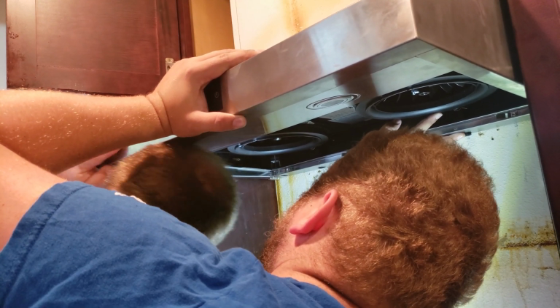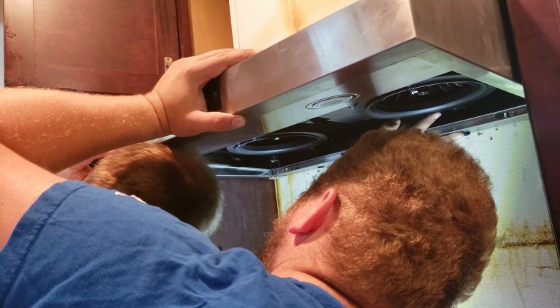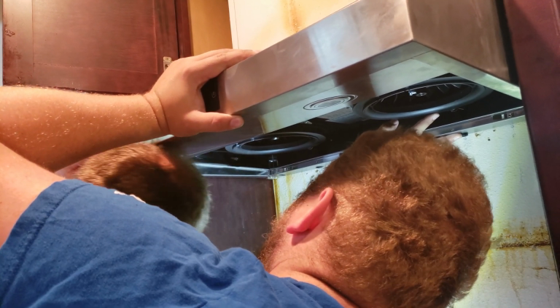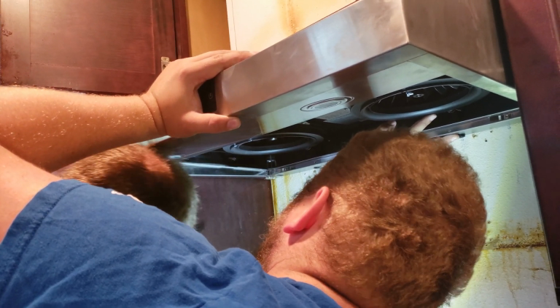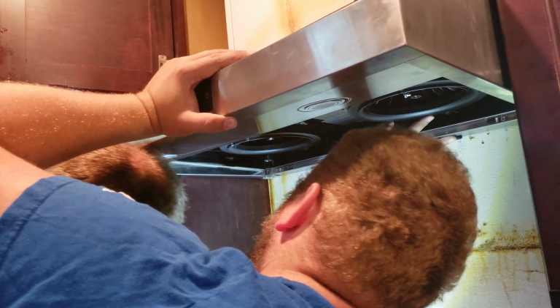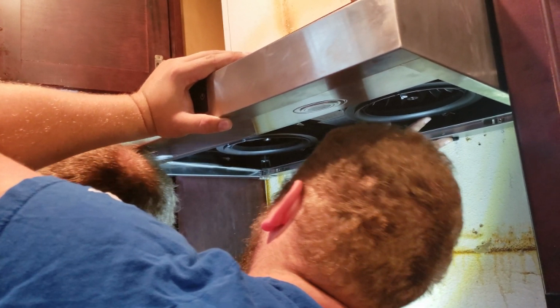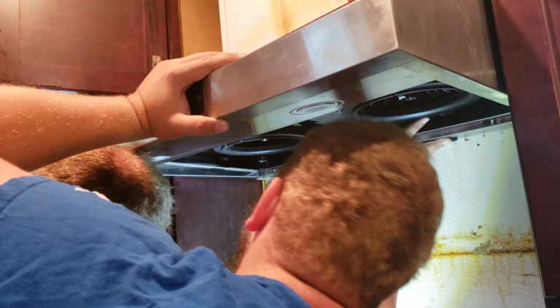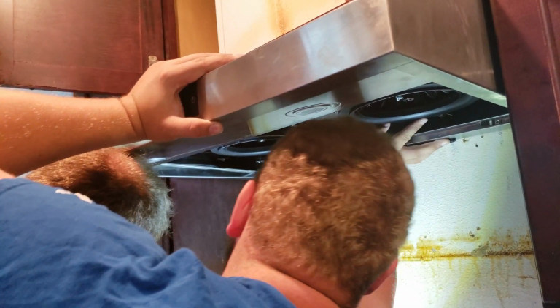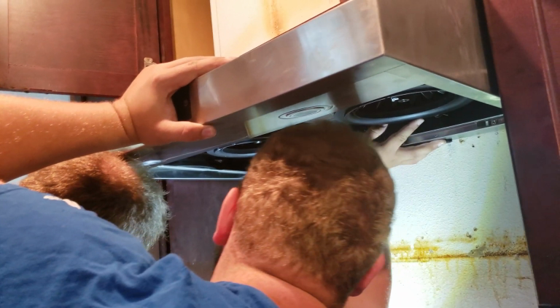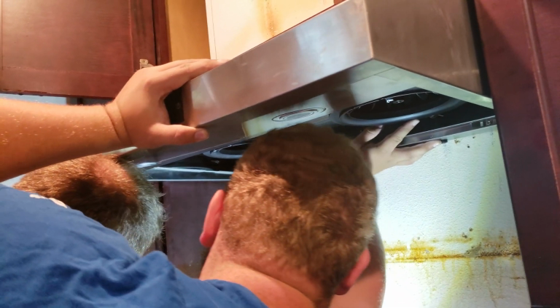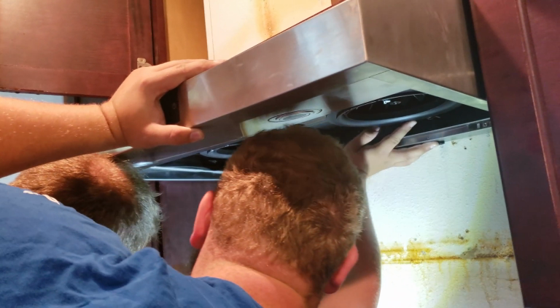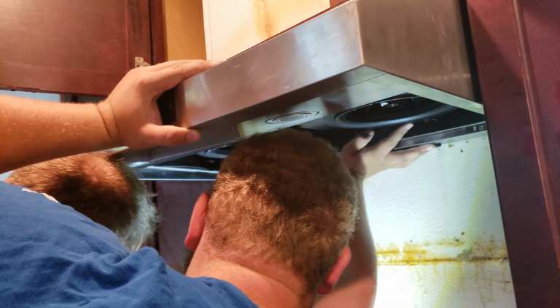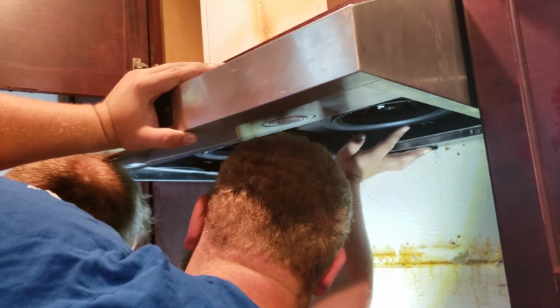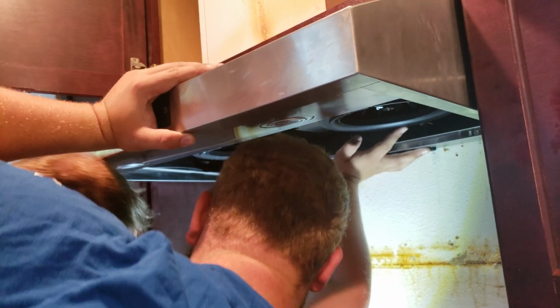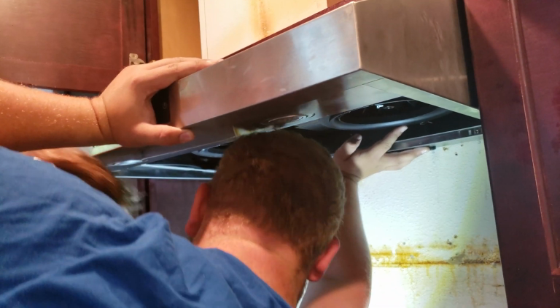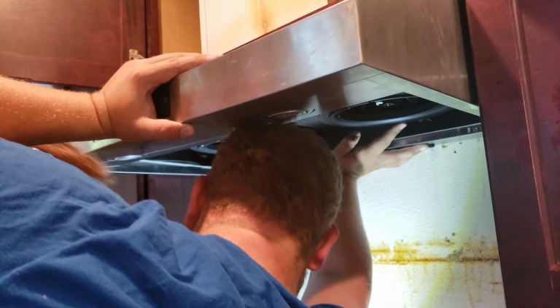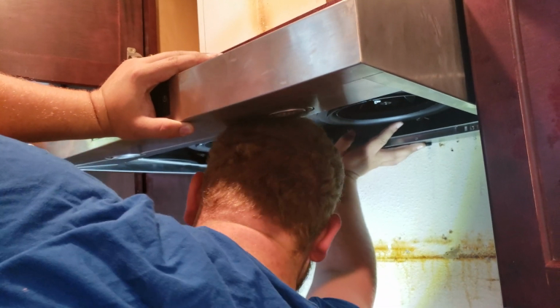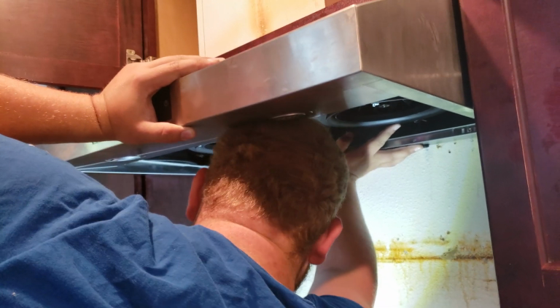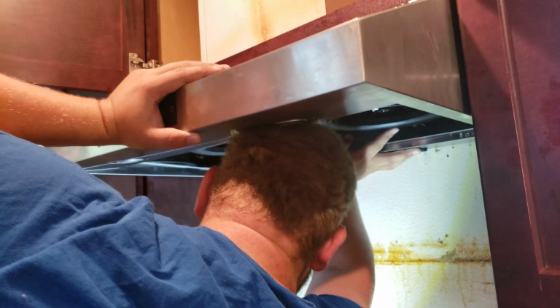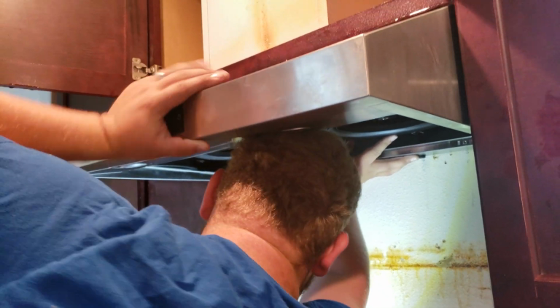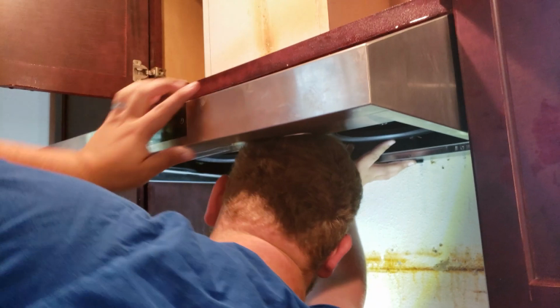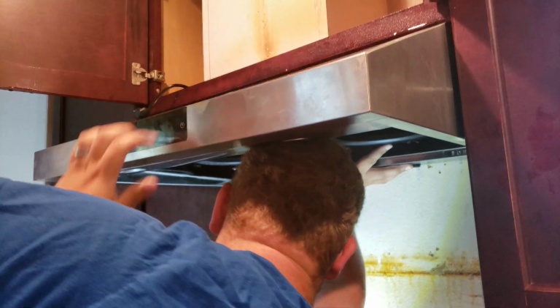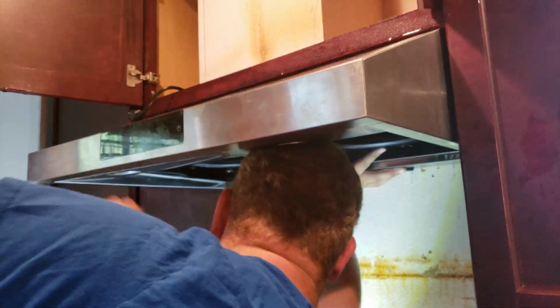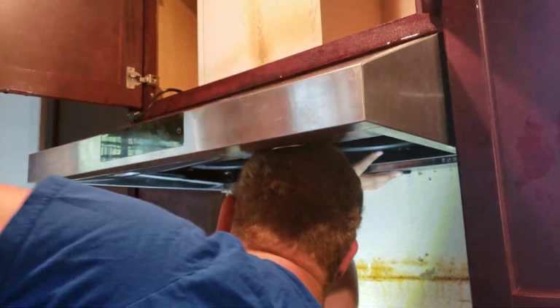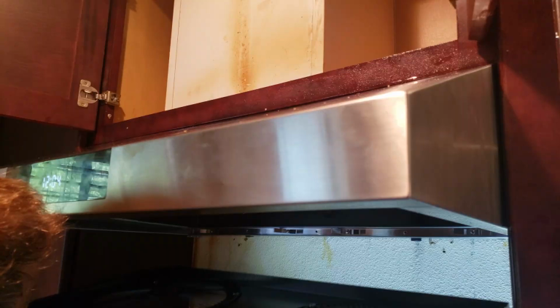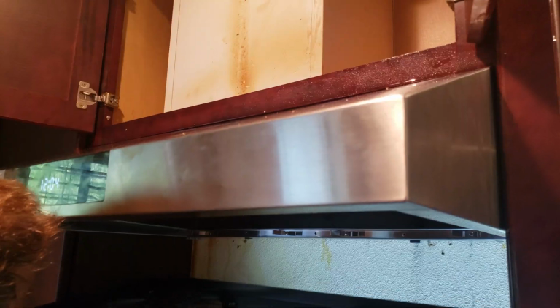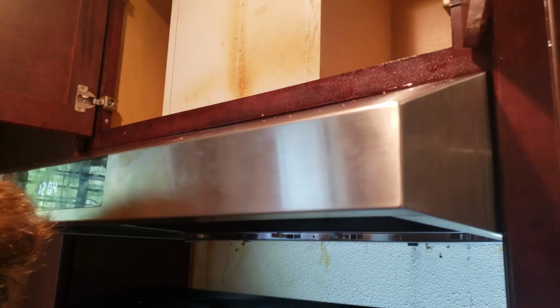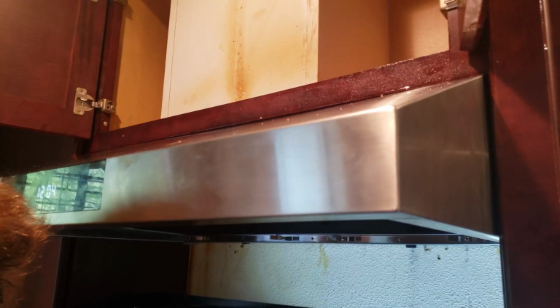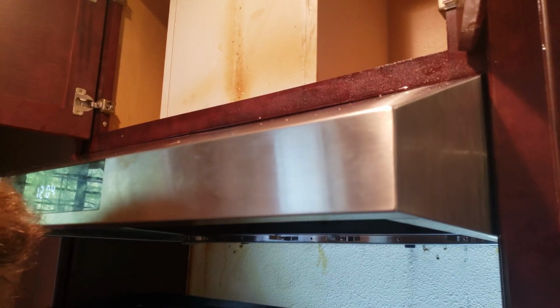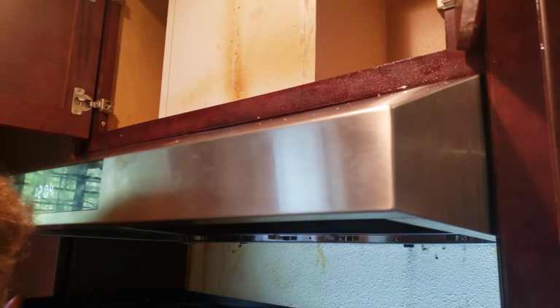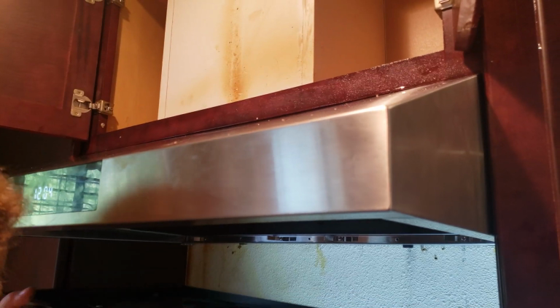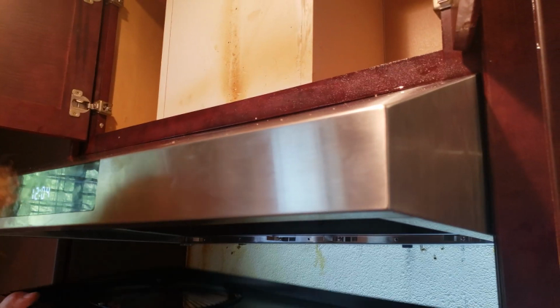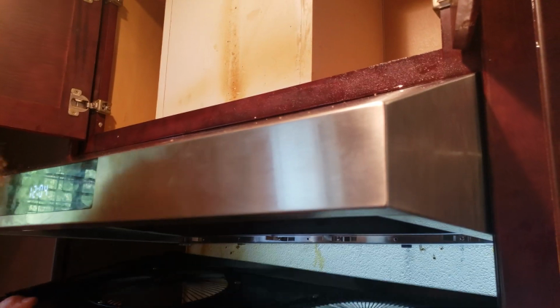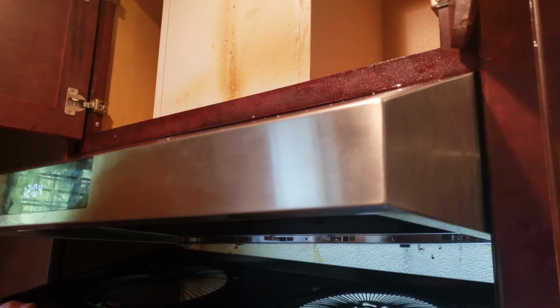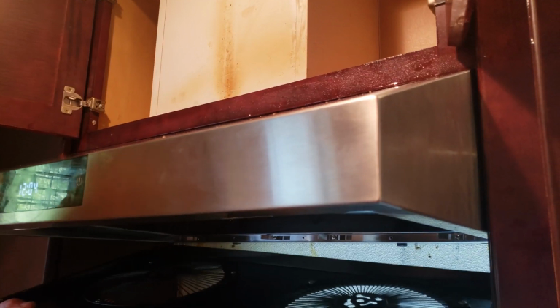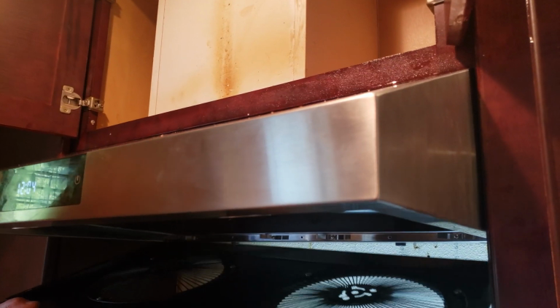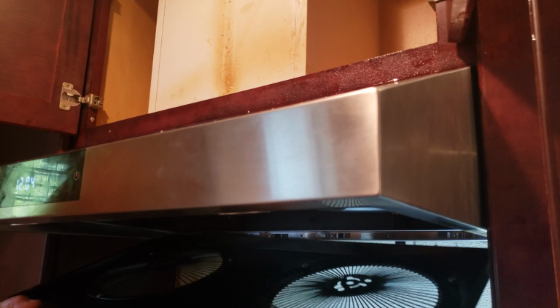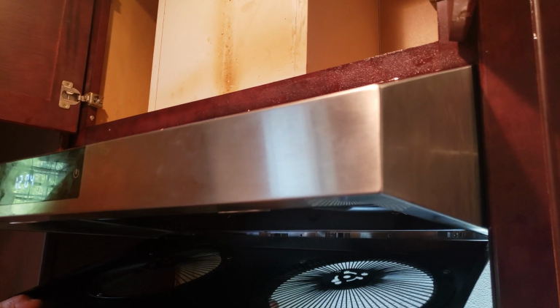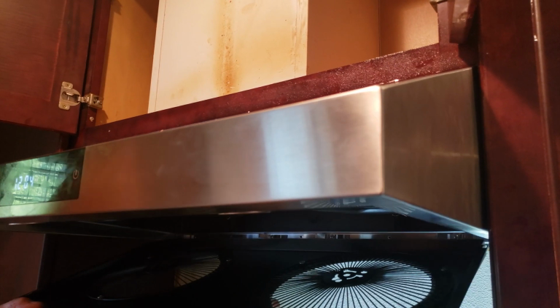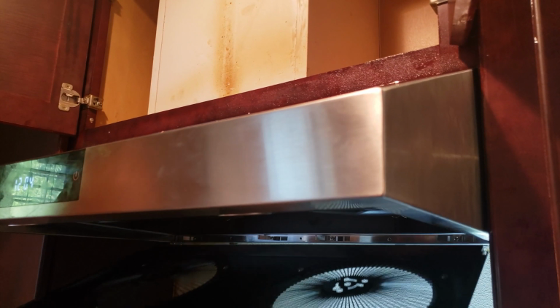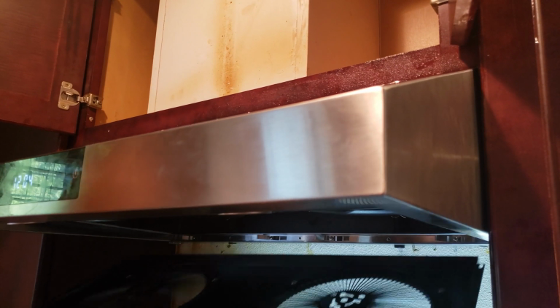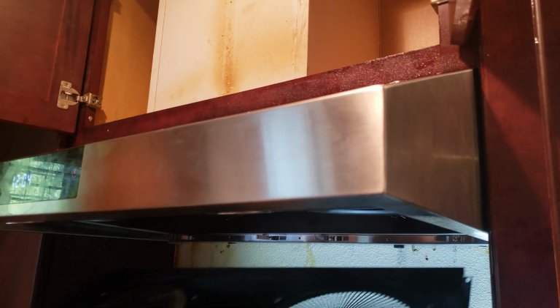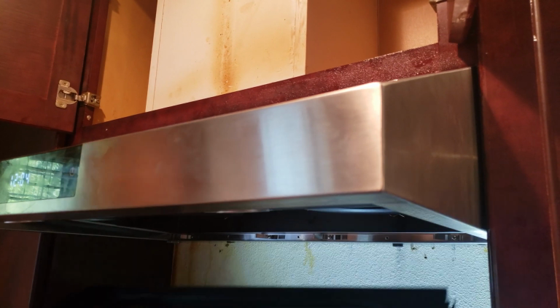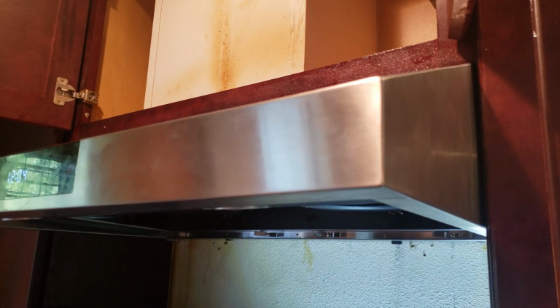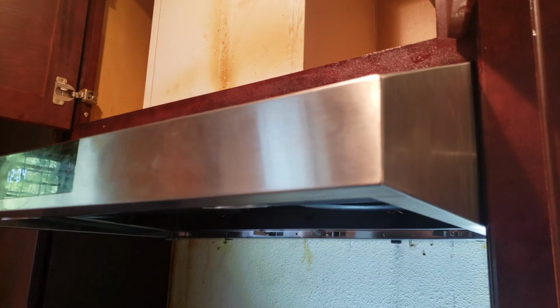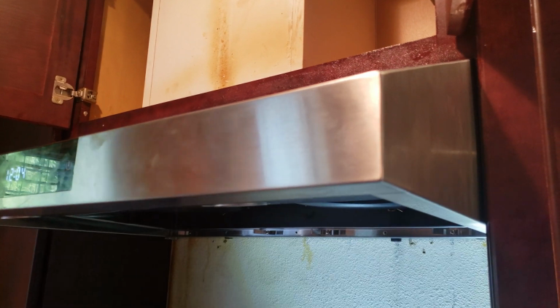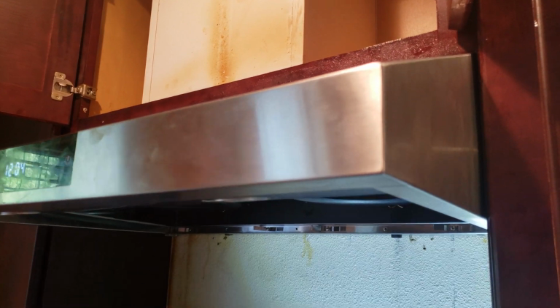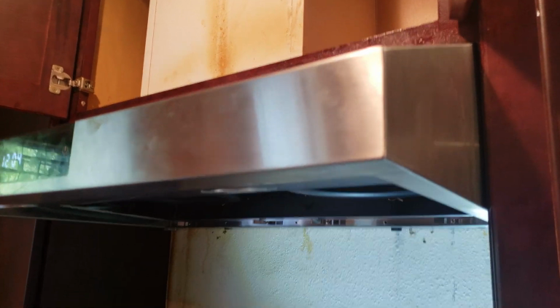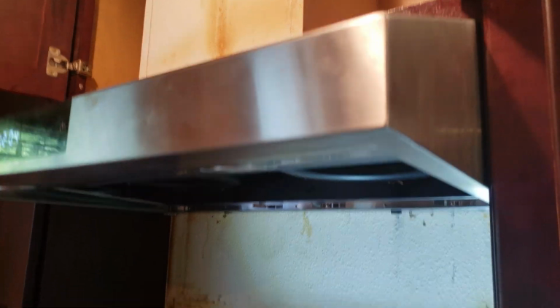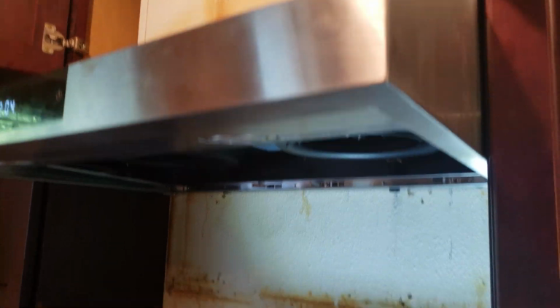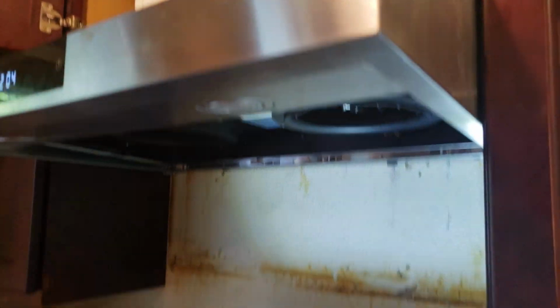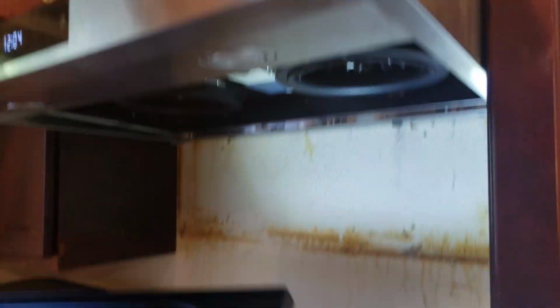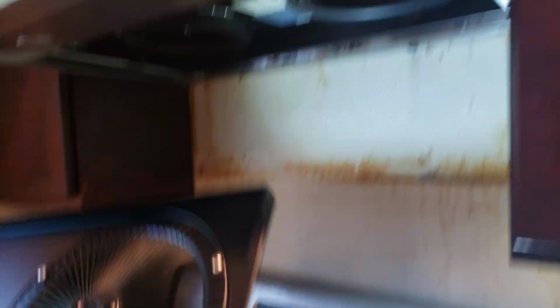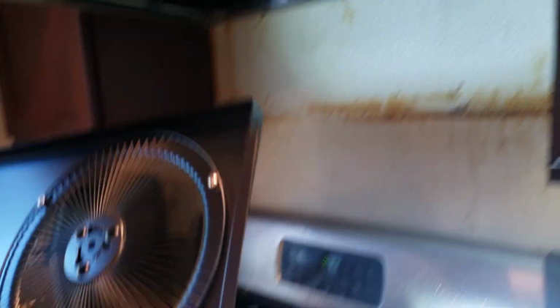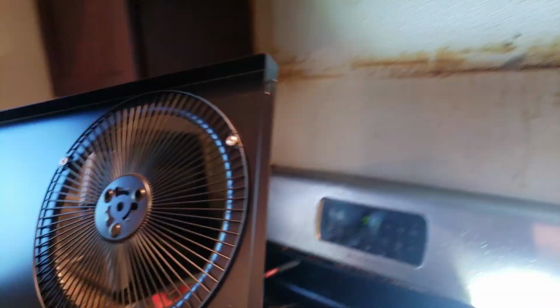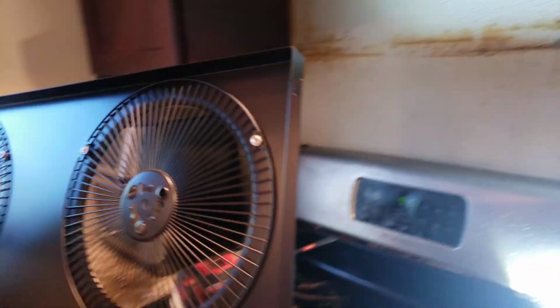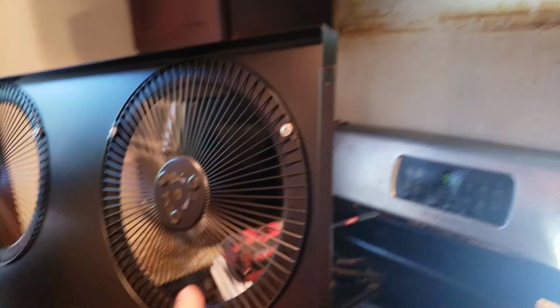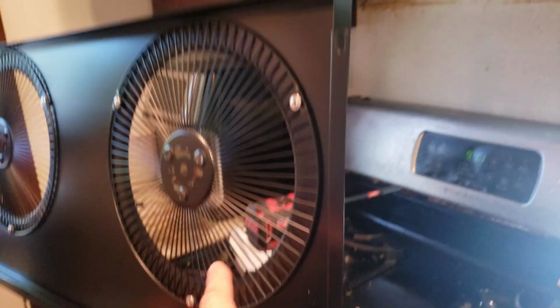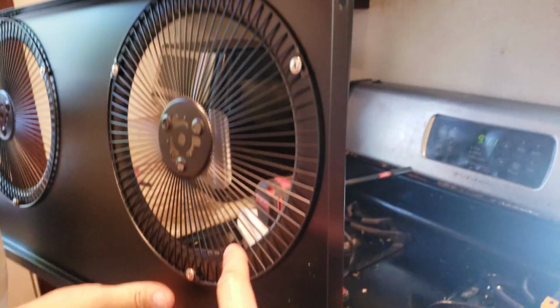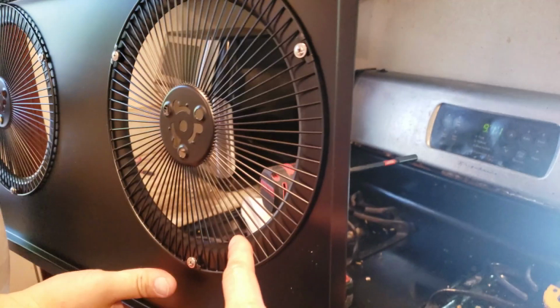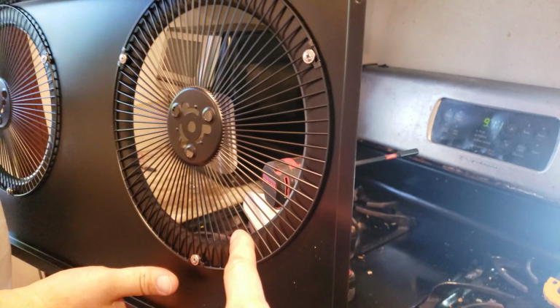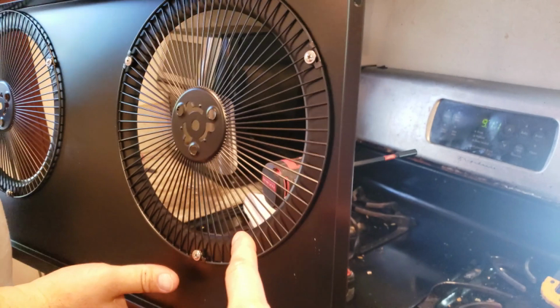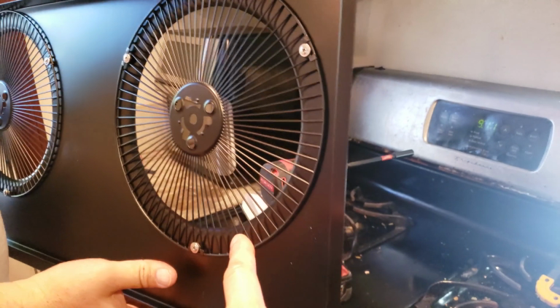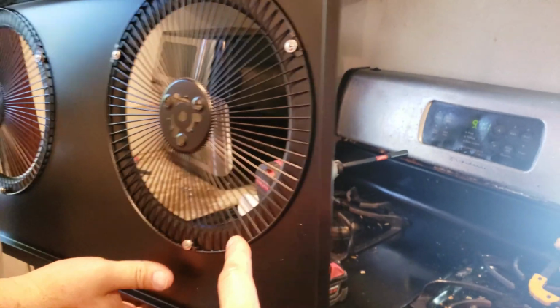Installing the screws. We found a way to screw it on. I'm going to put this cover on.